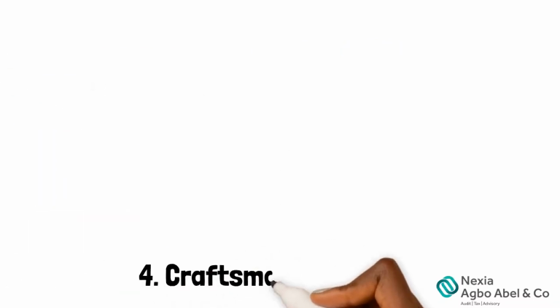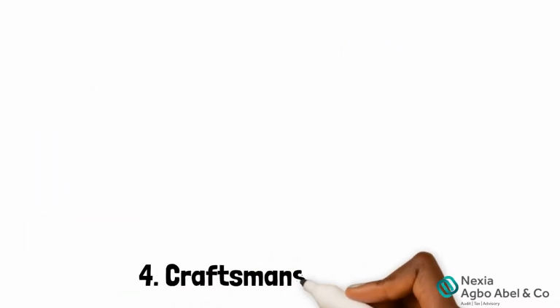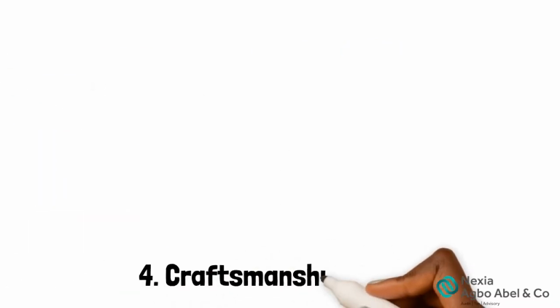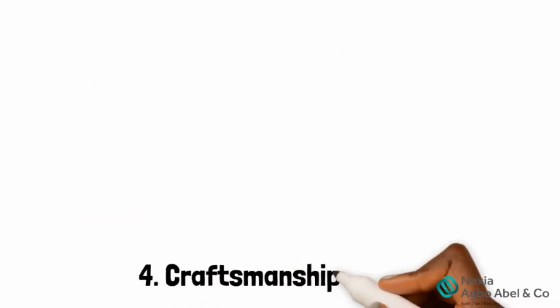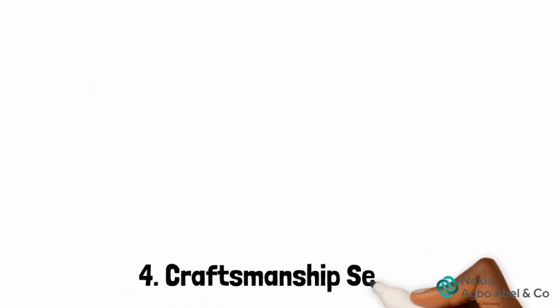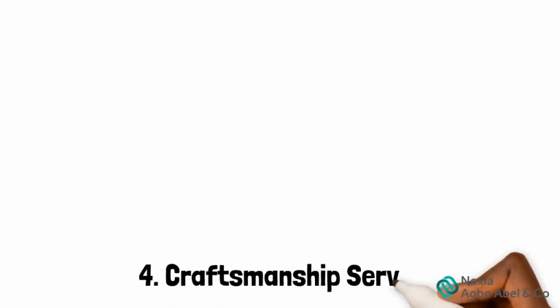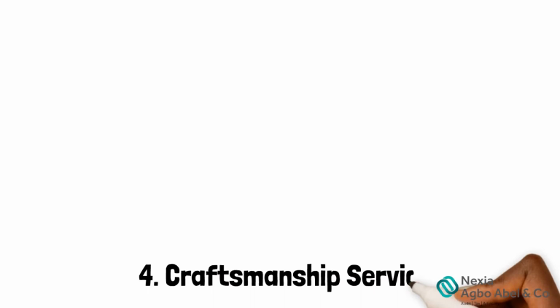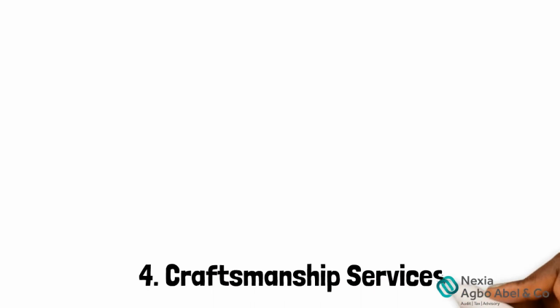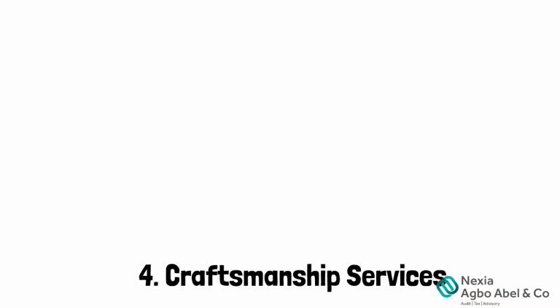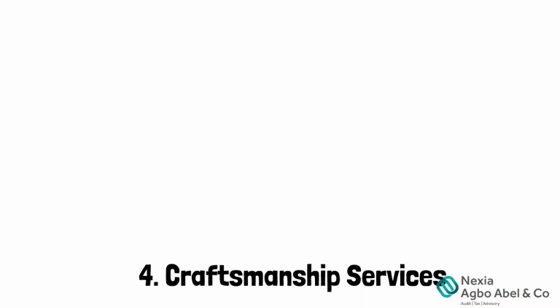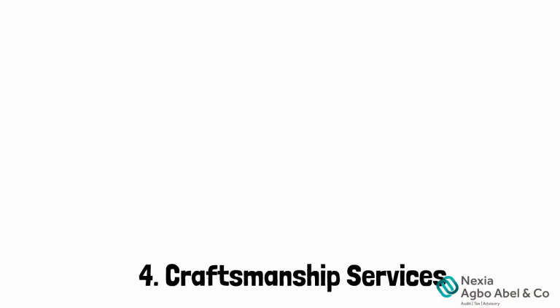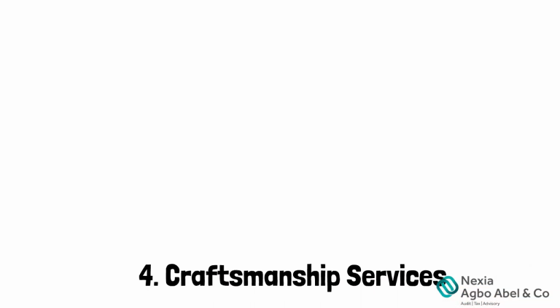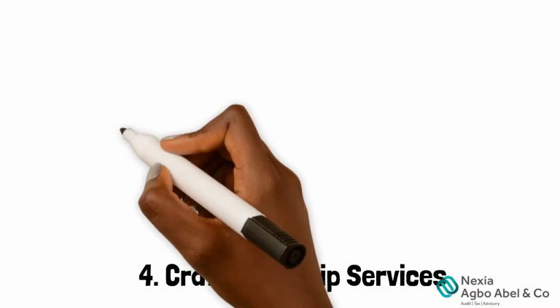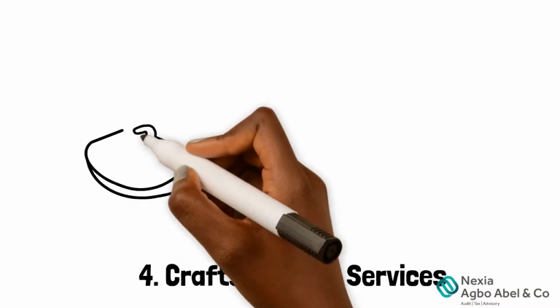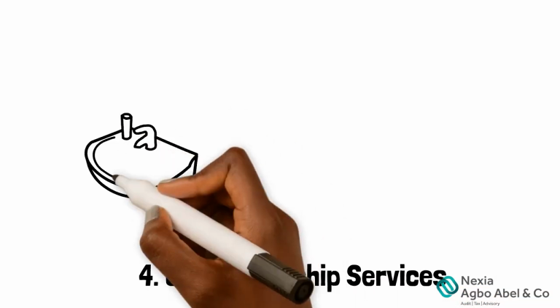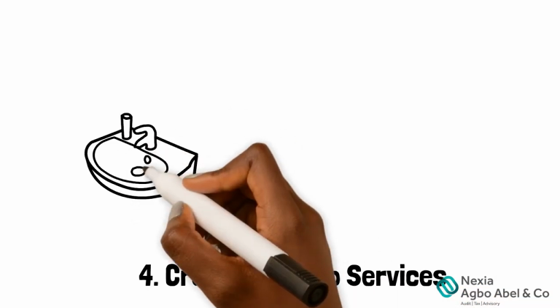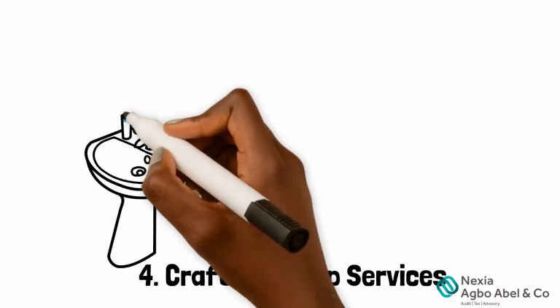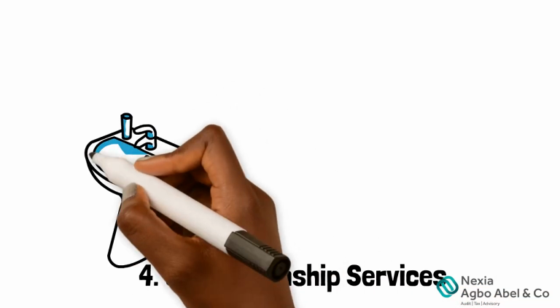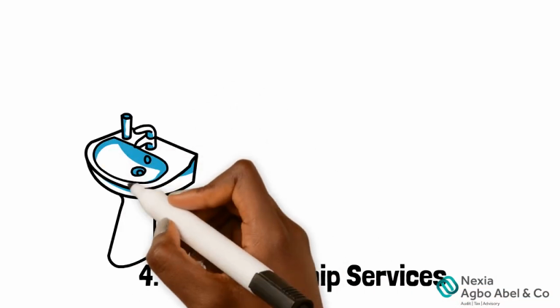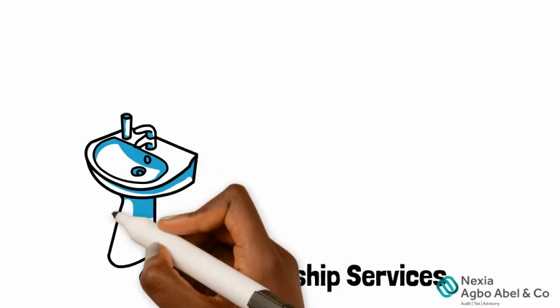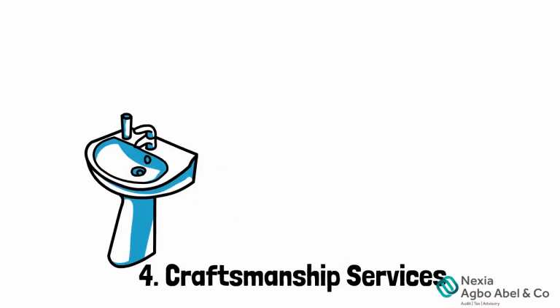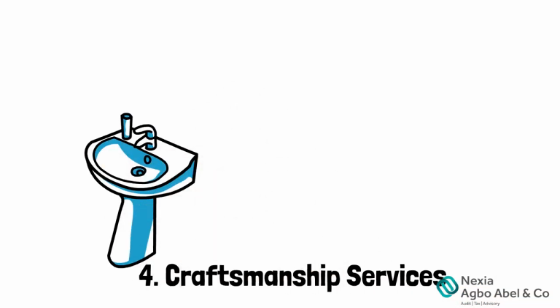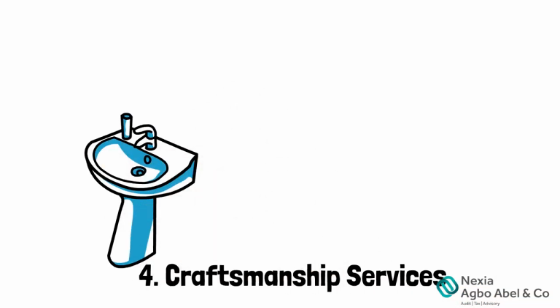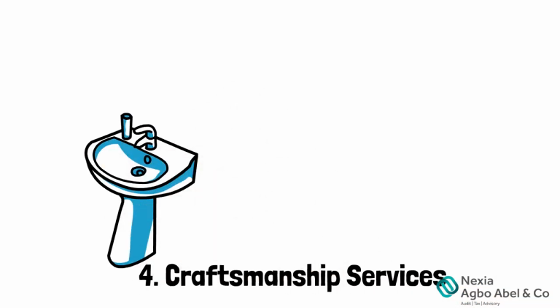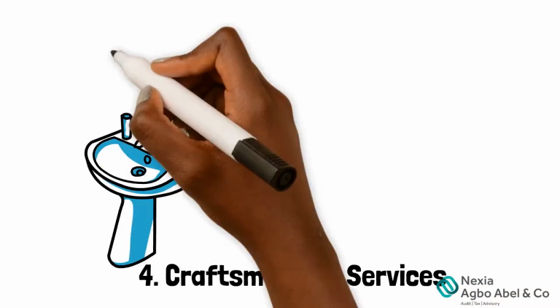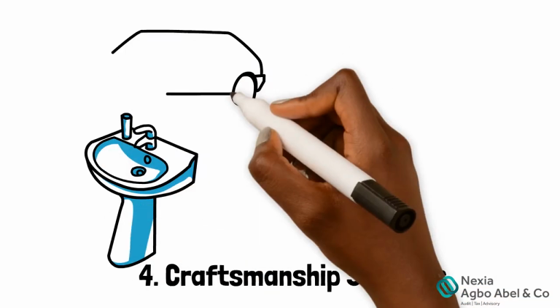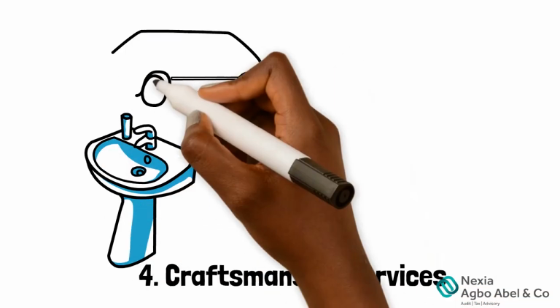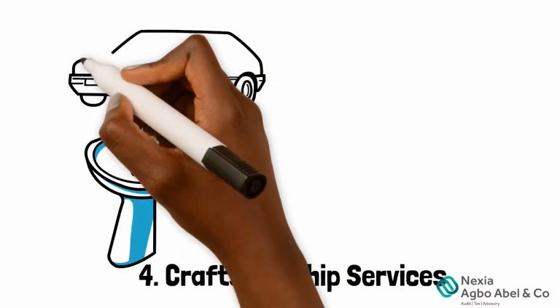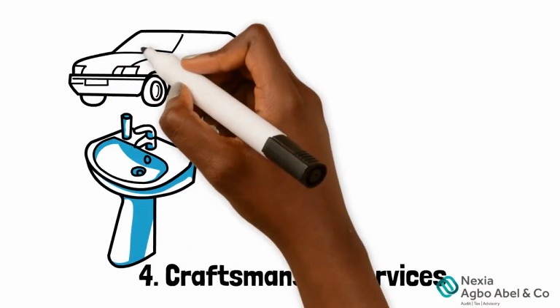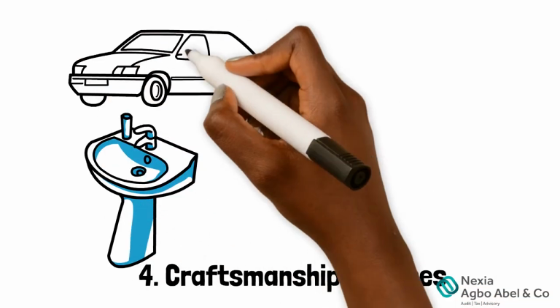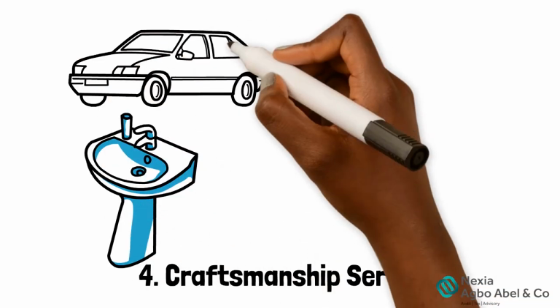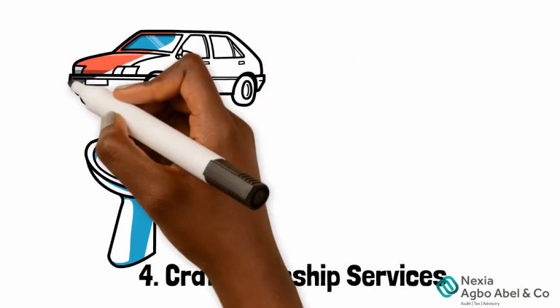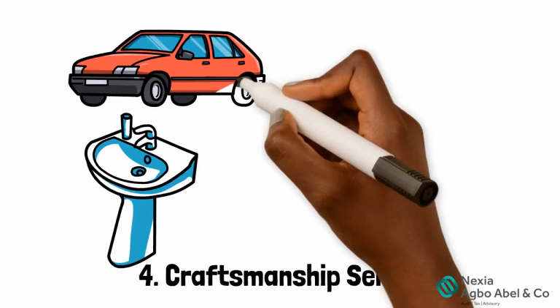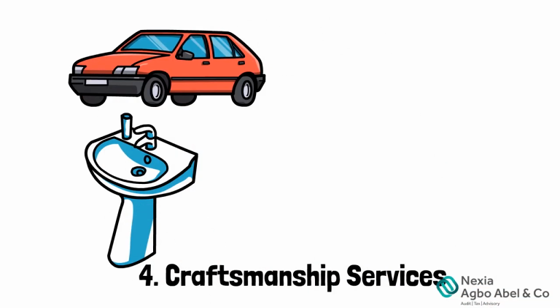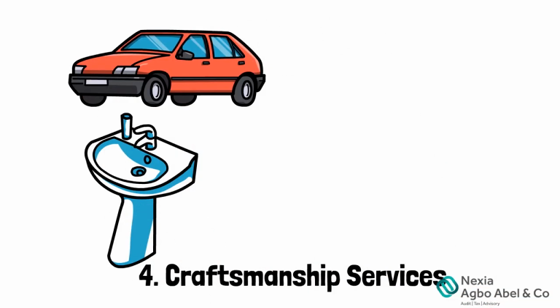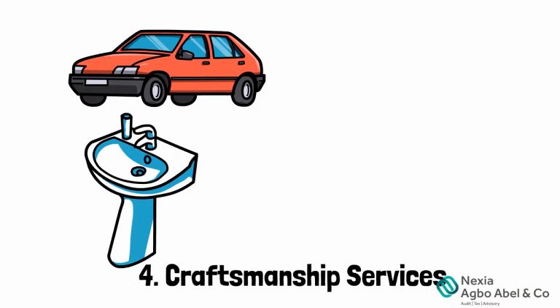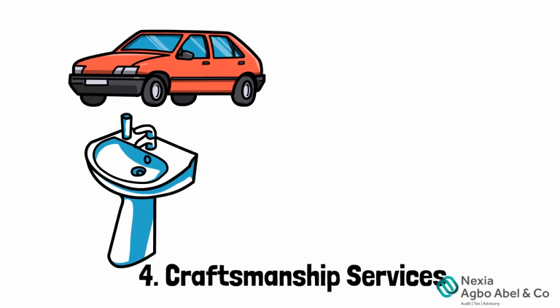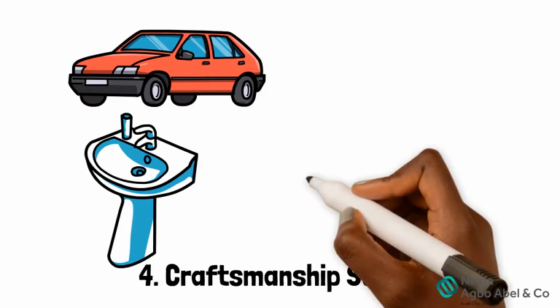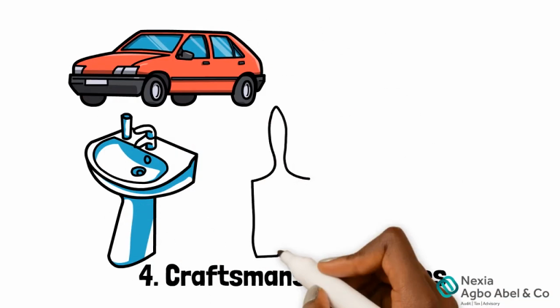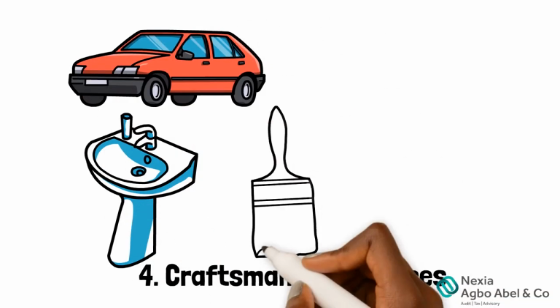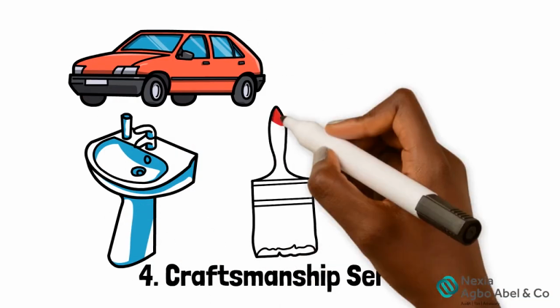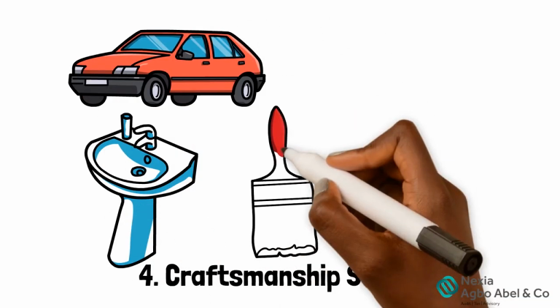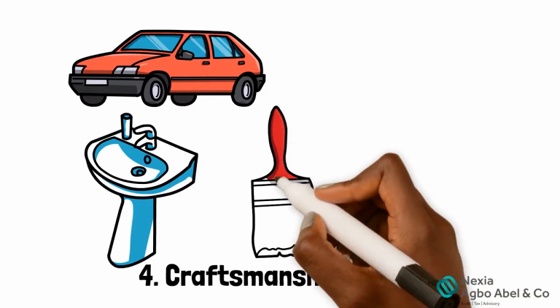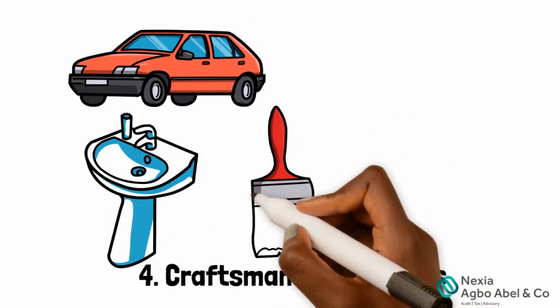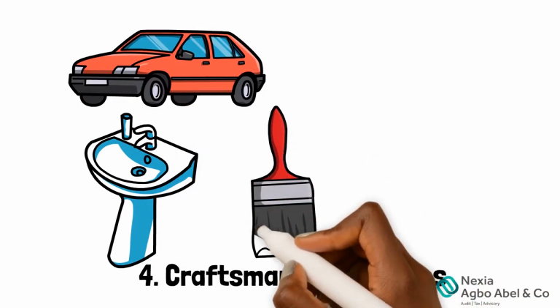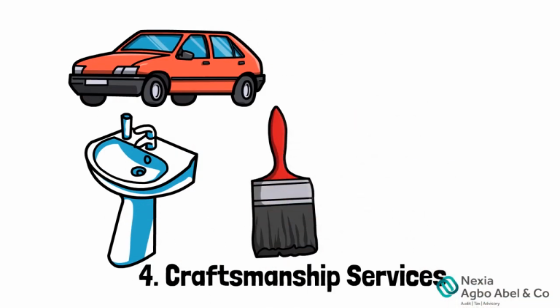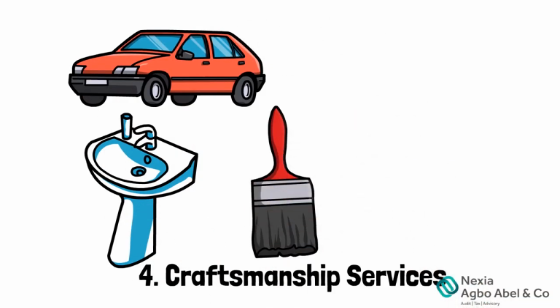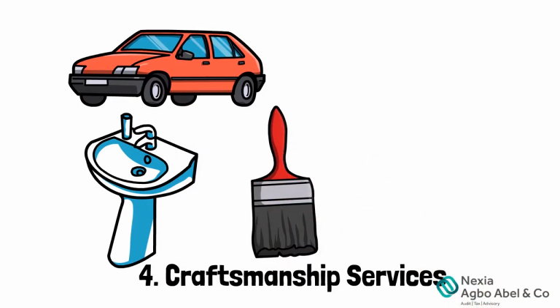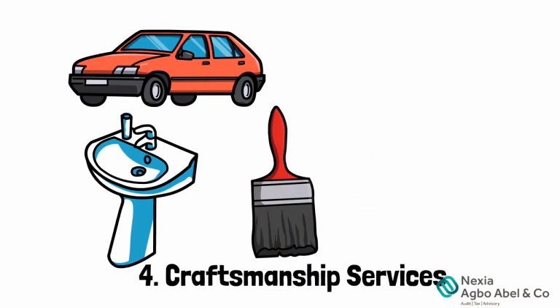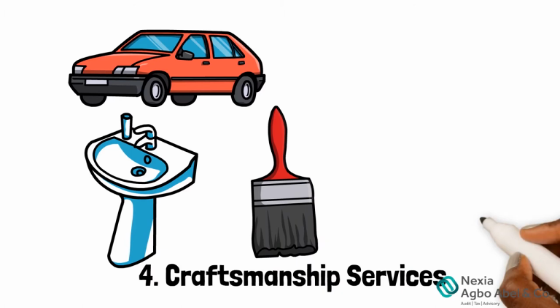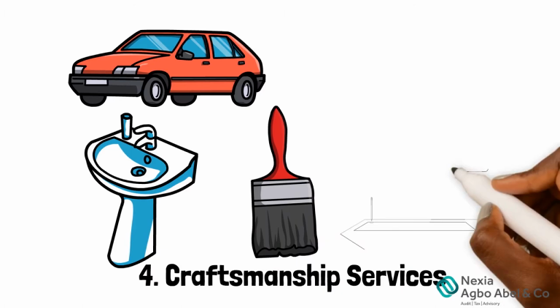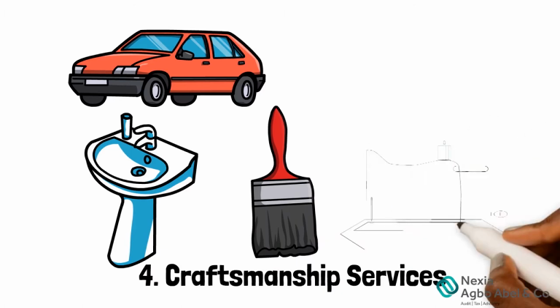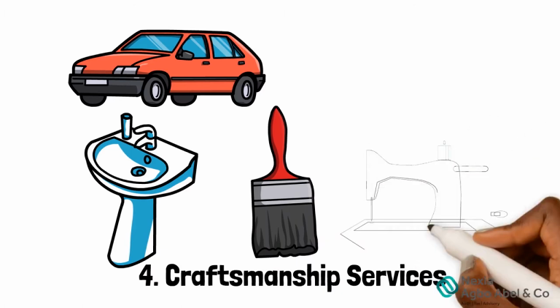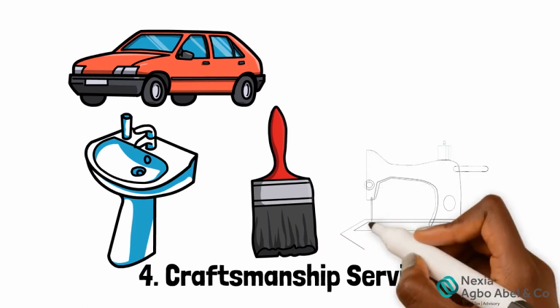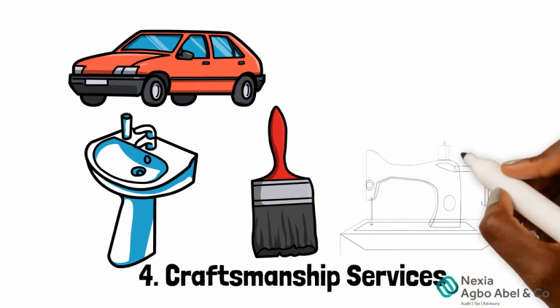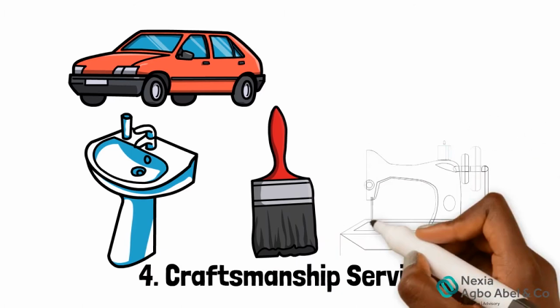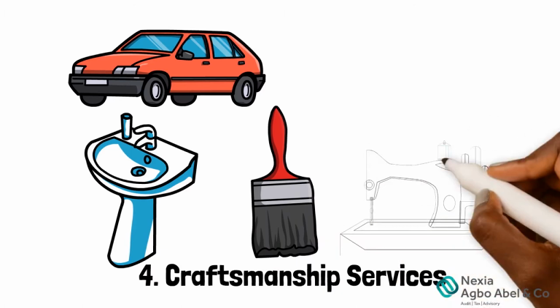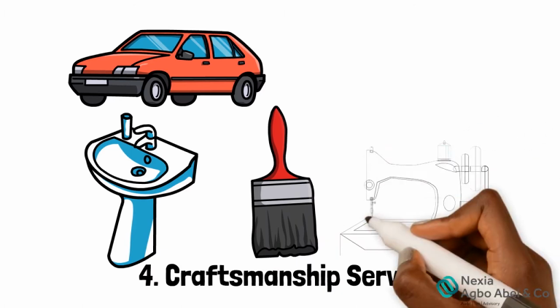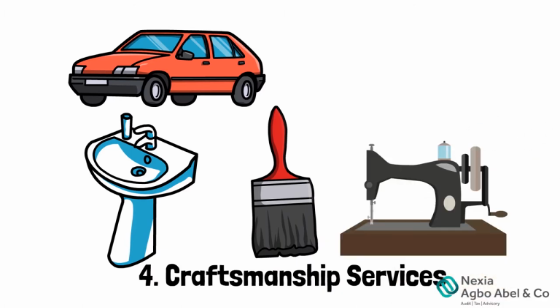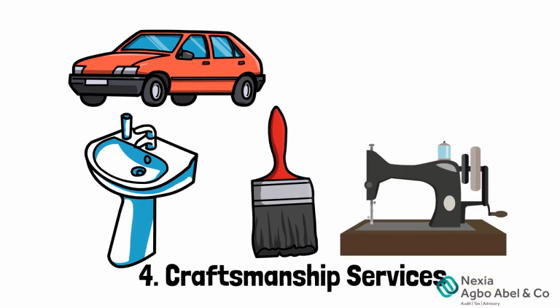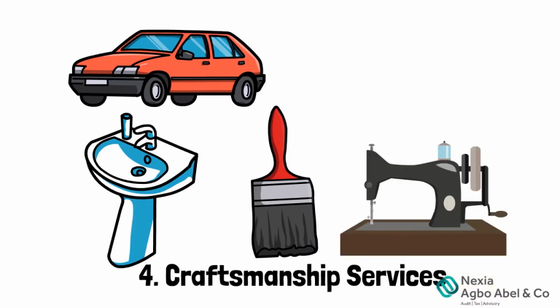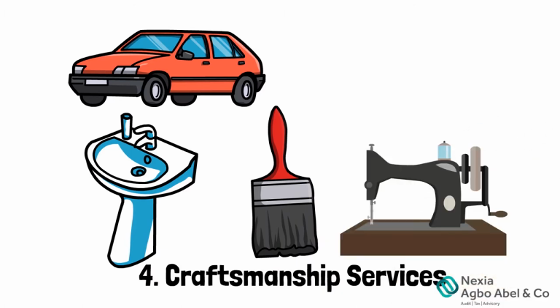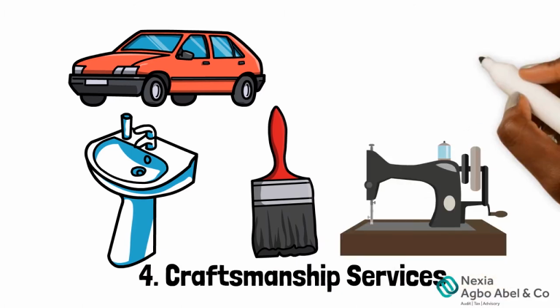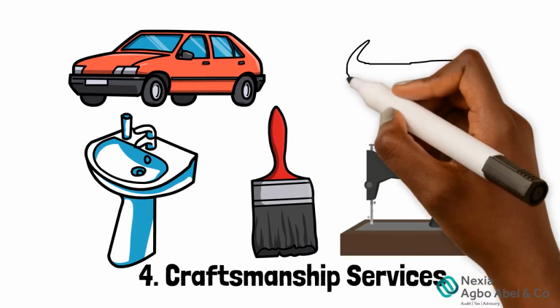4. Craftsmanship services, like plumbing, car repairs, painting, tailoring, carpentry, and so on.